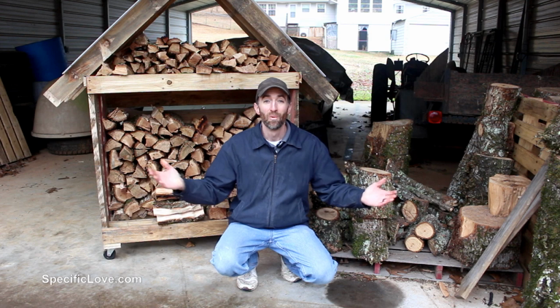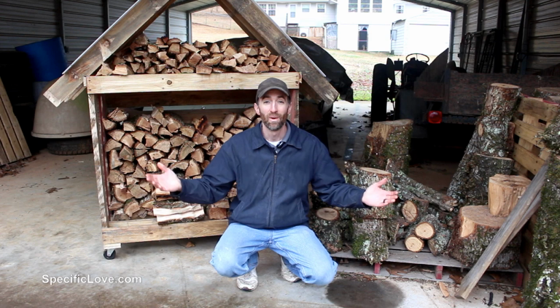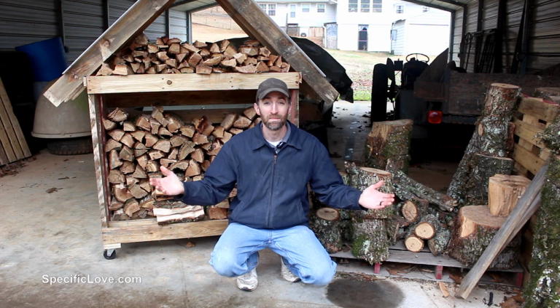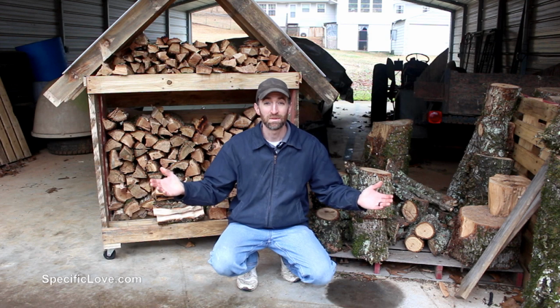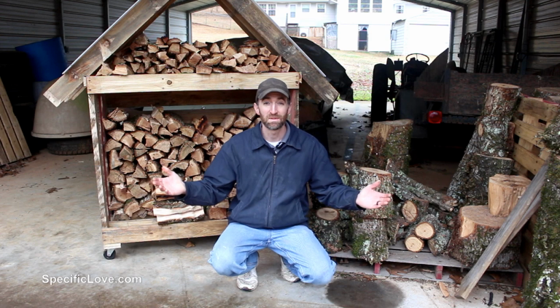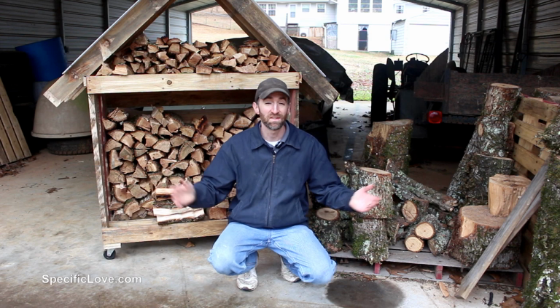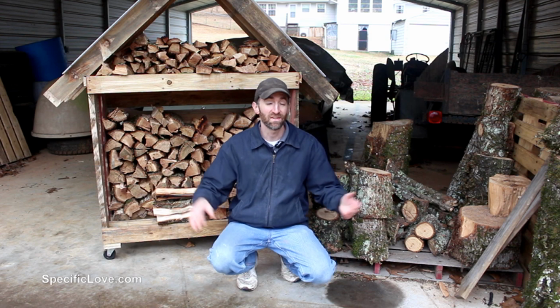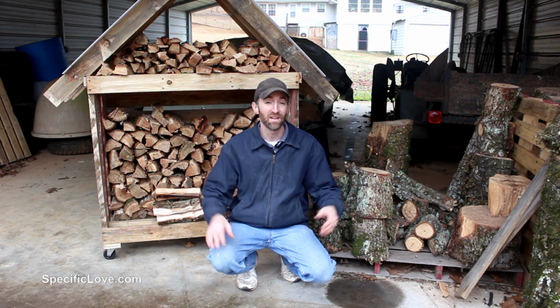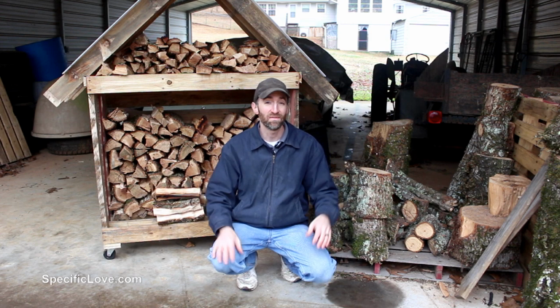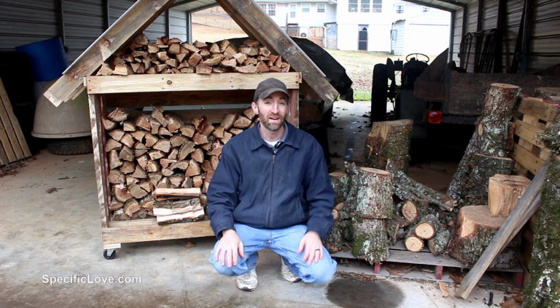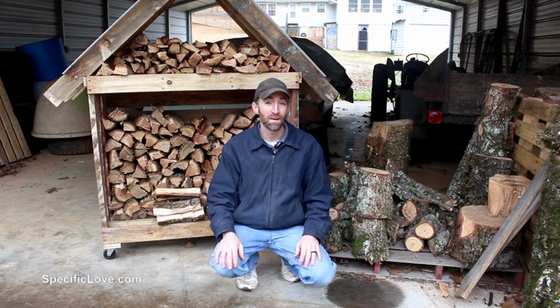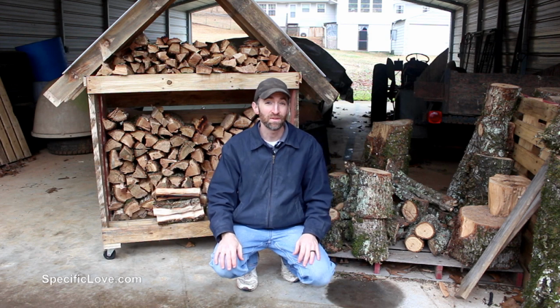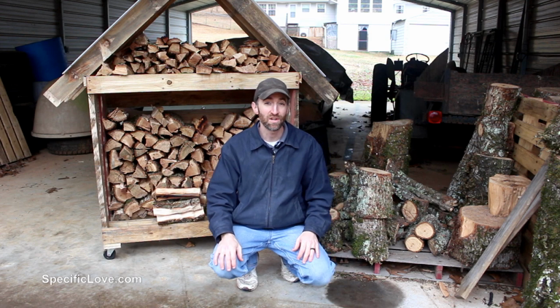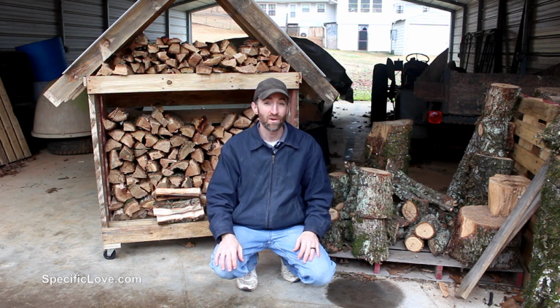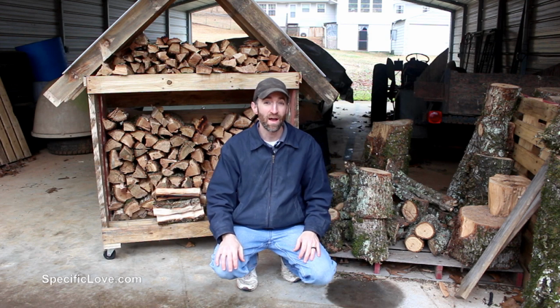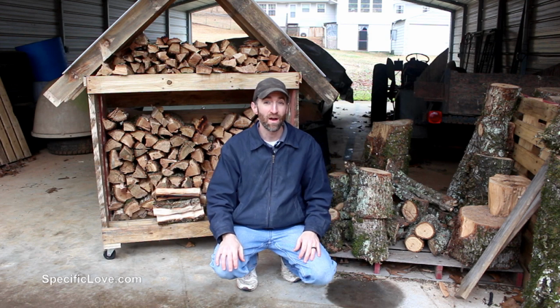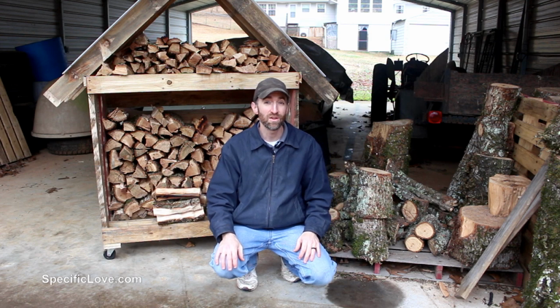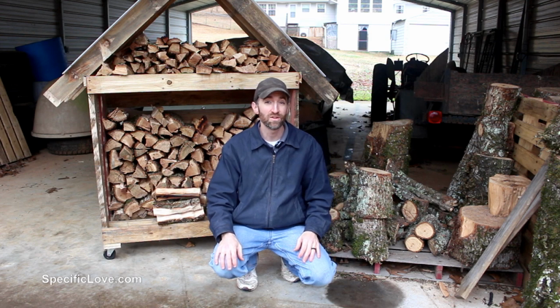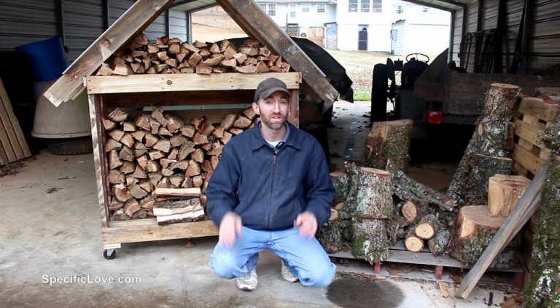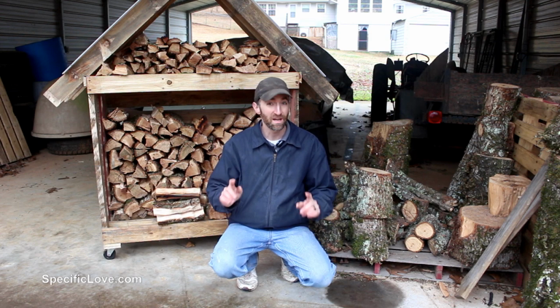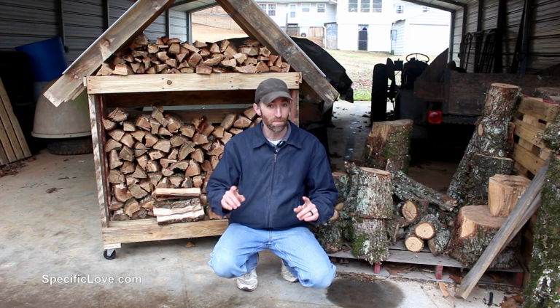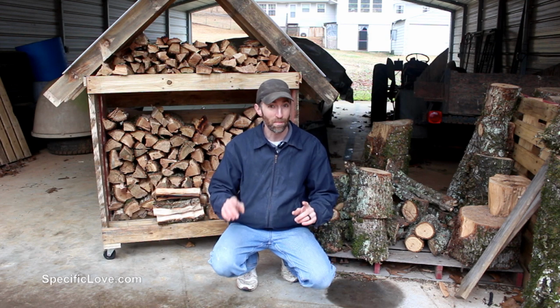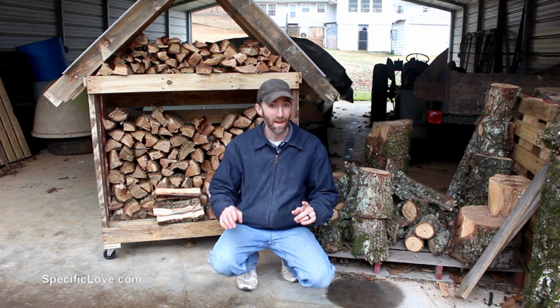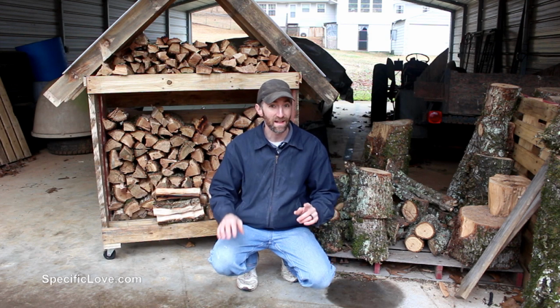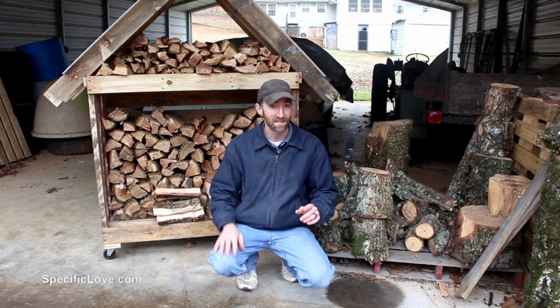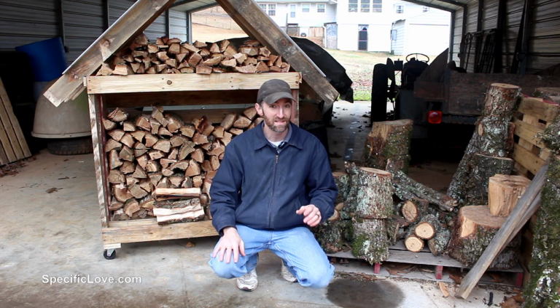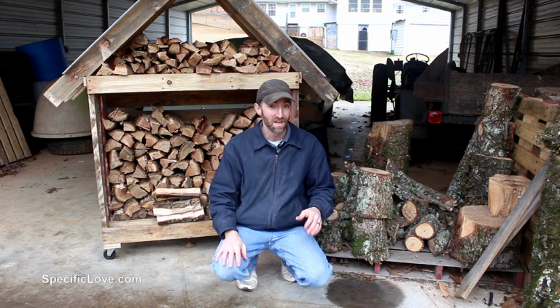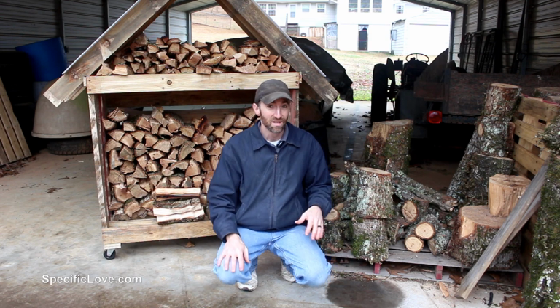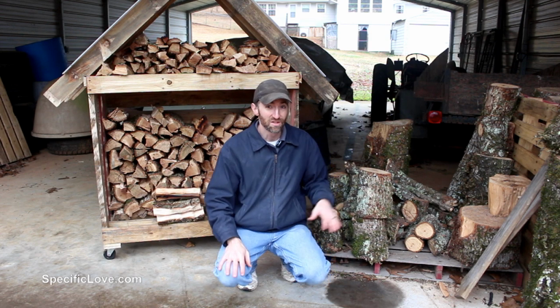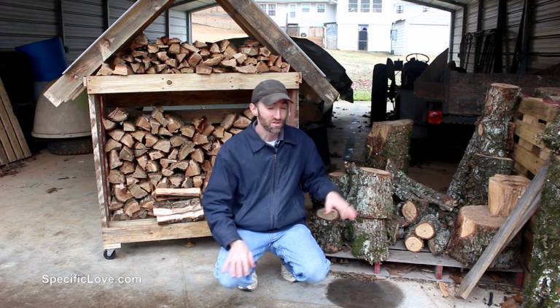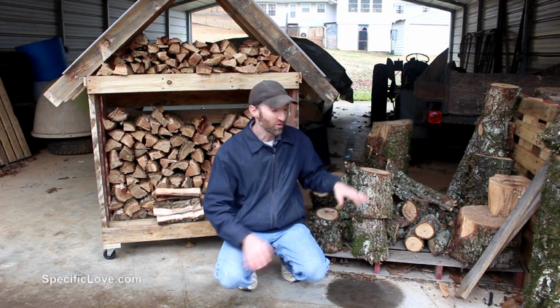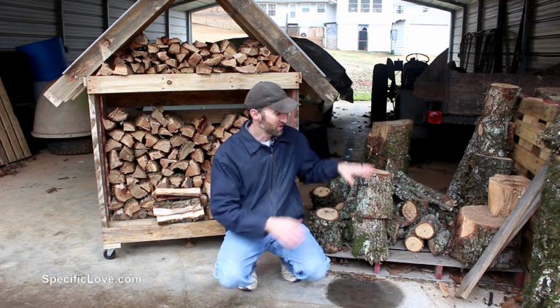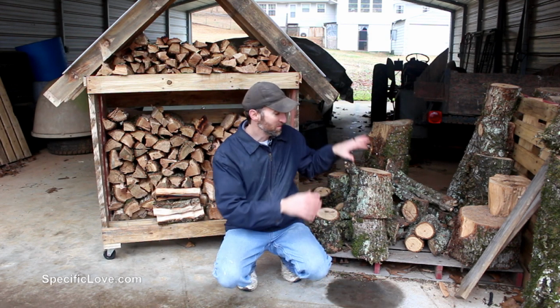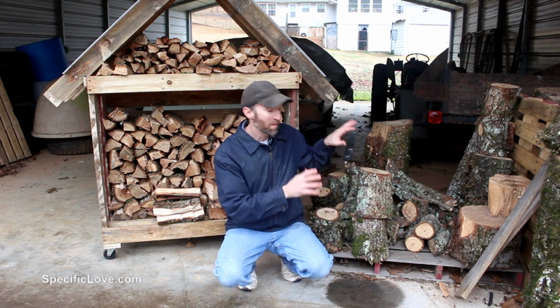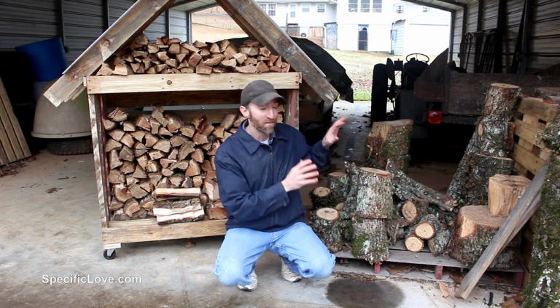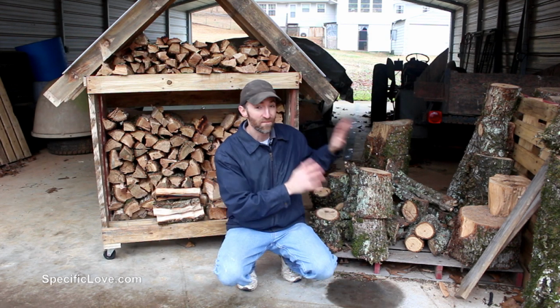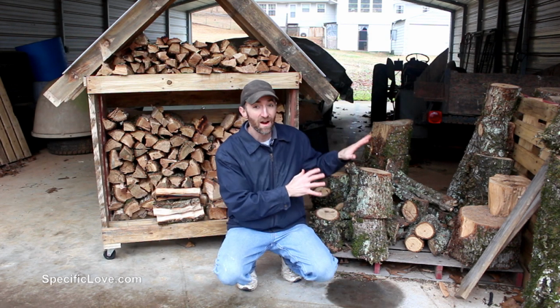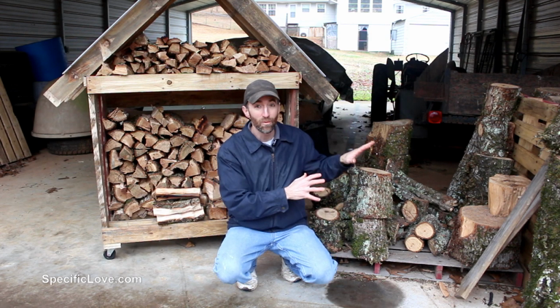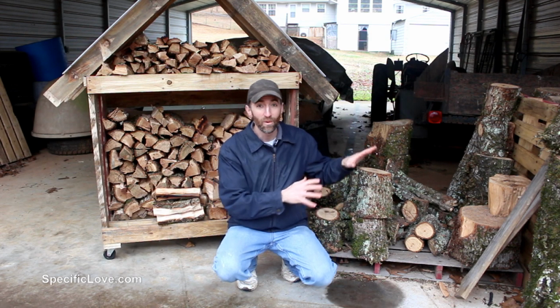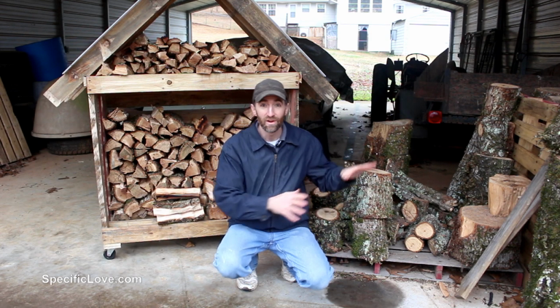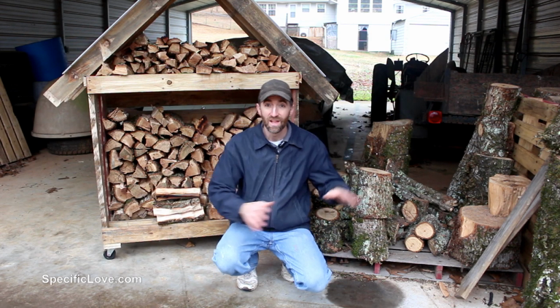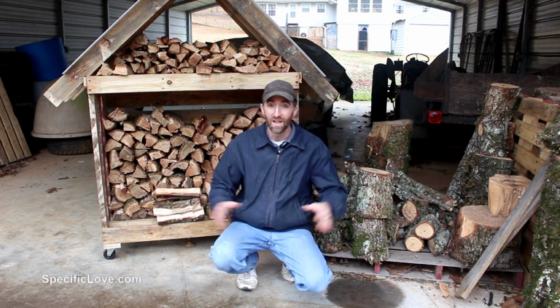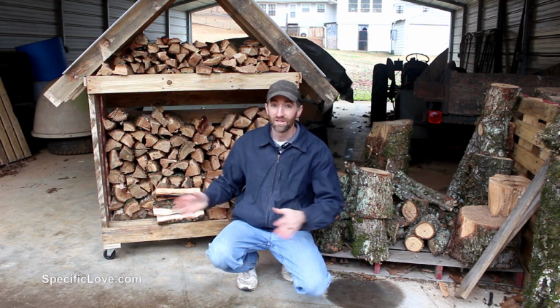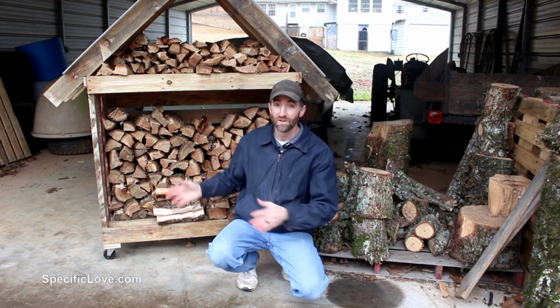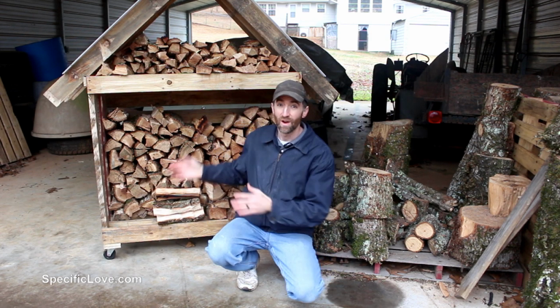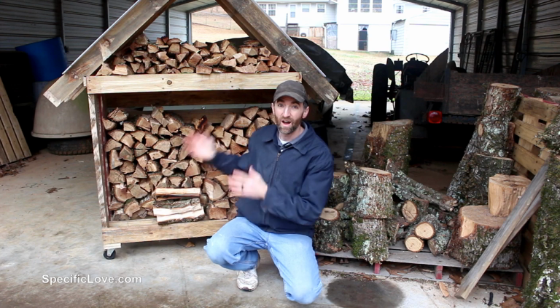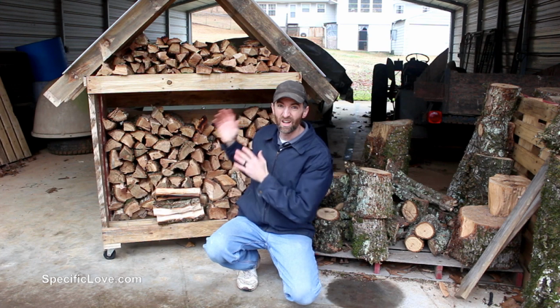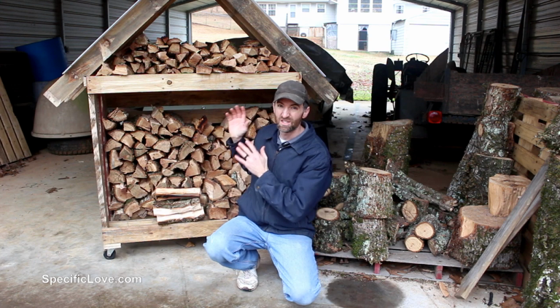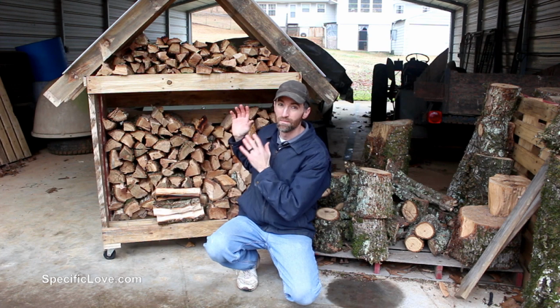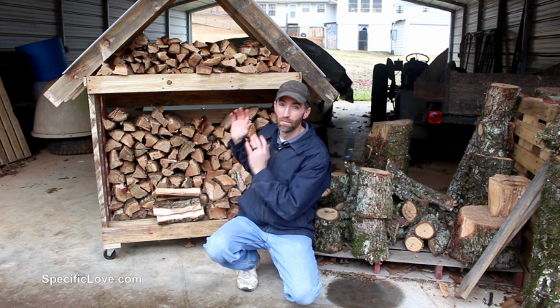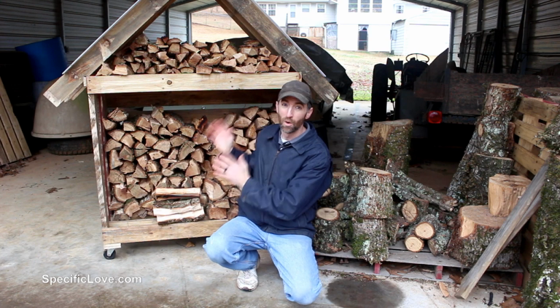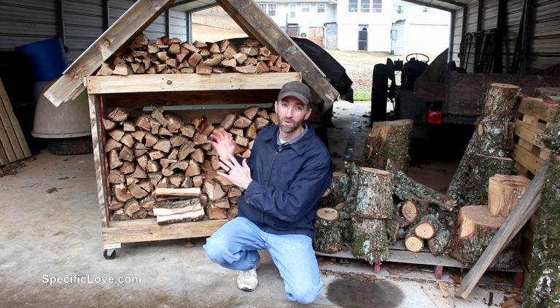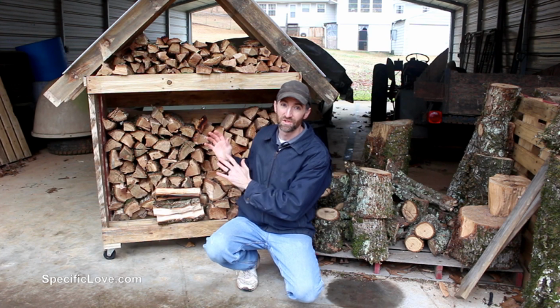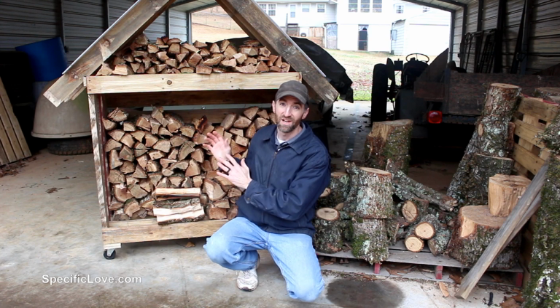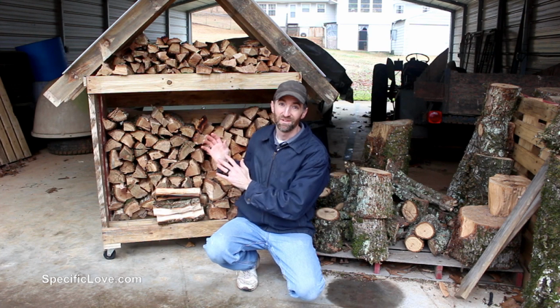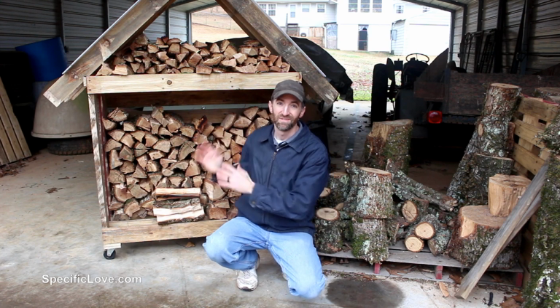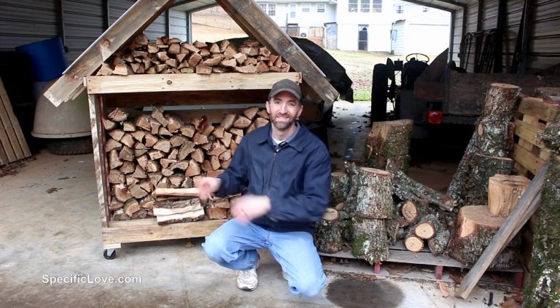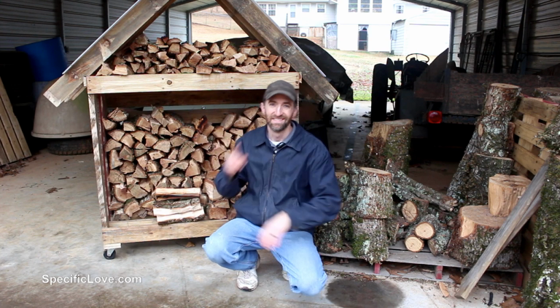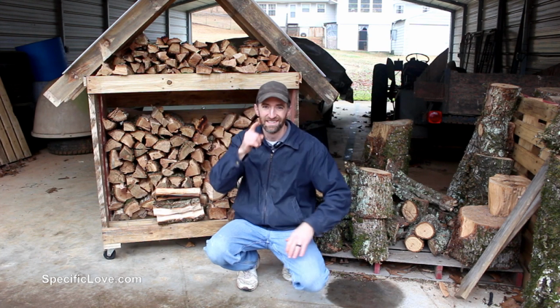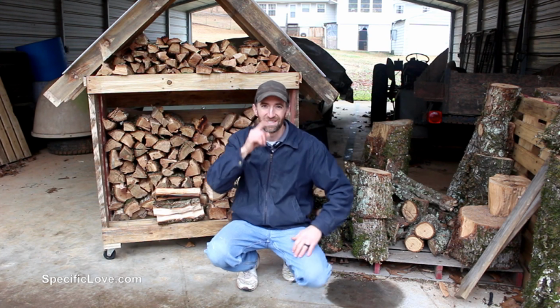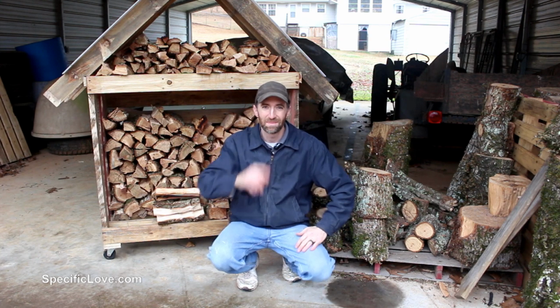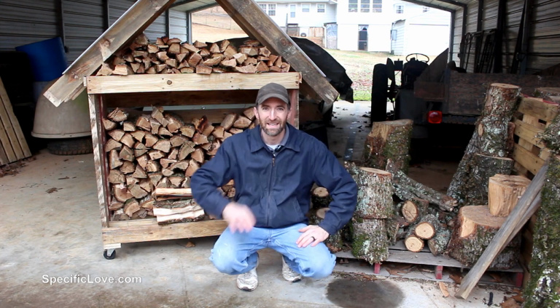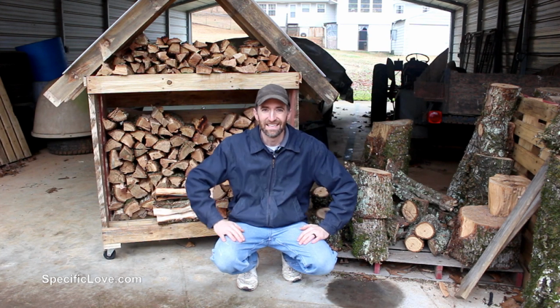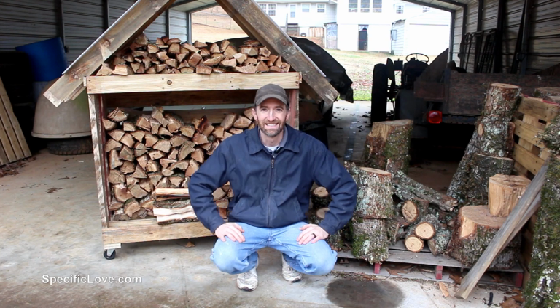Welcome to Specific Love. Today I'm going to show you how I used a couple of pallets to store some of my firewood into an awesome mobile shelf. Let's begin.